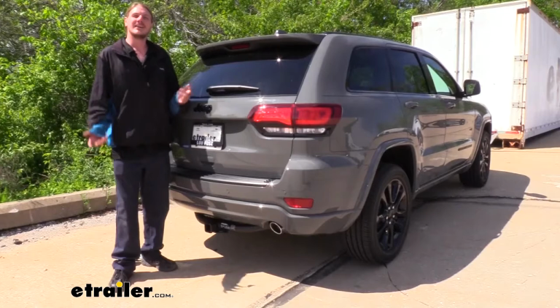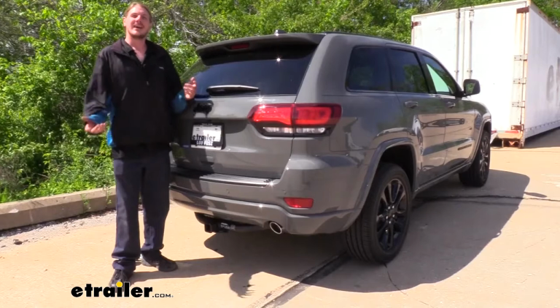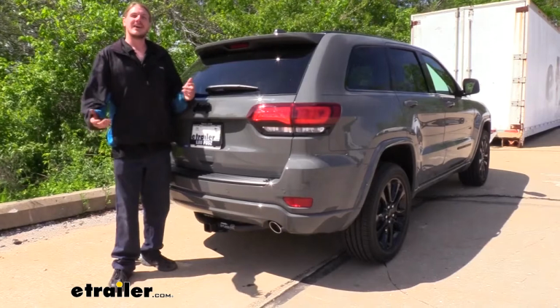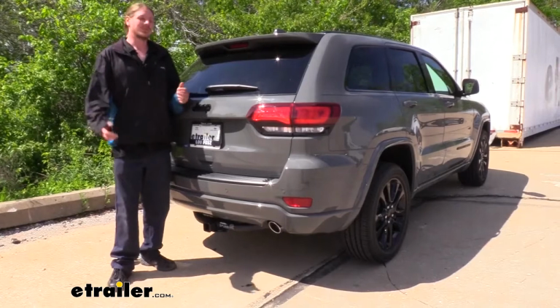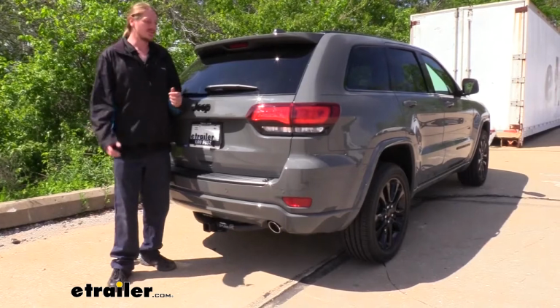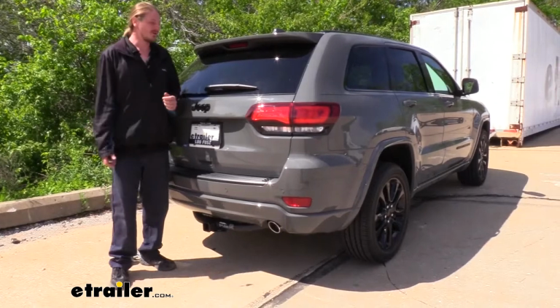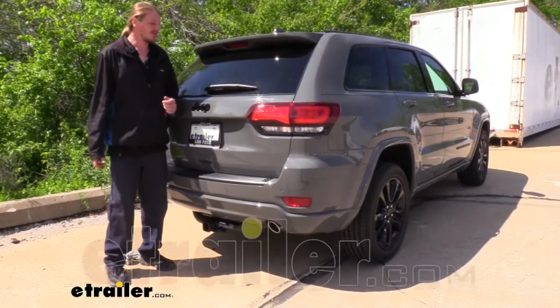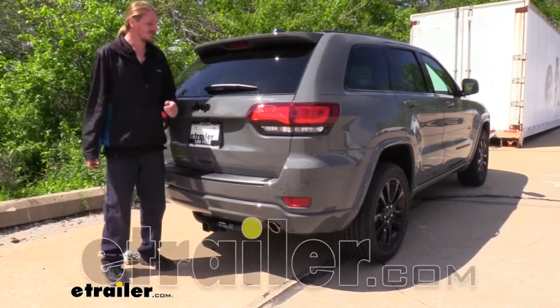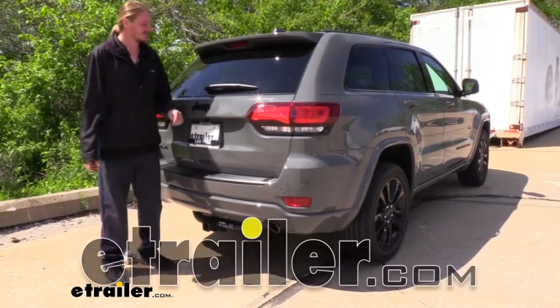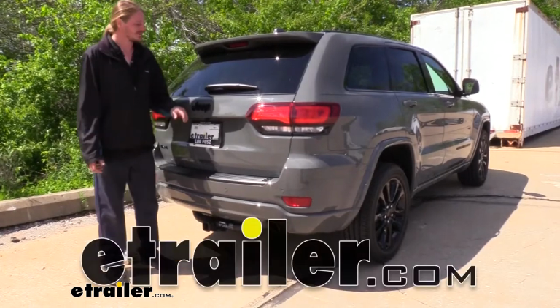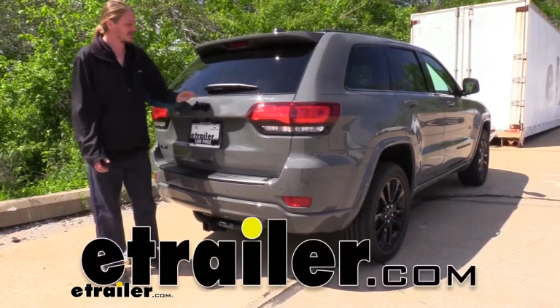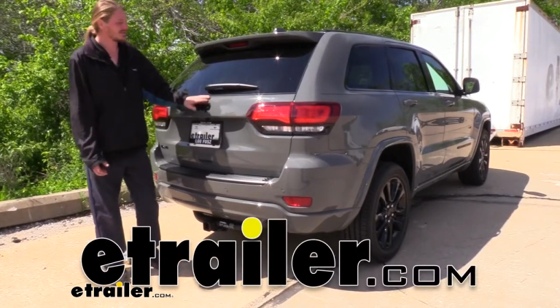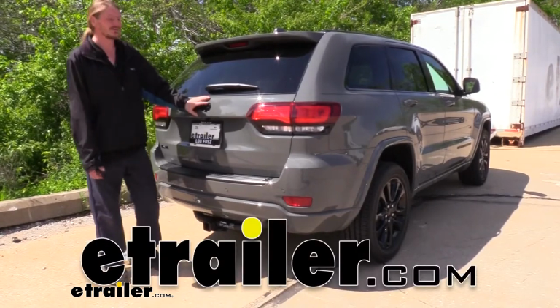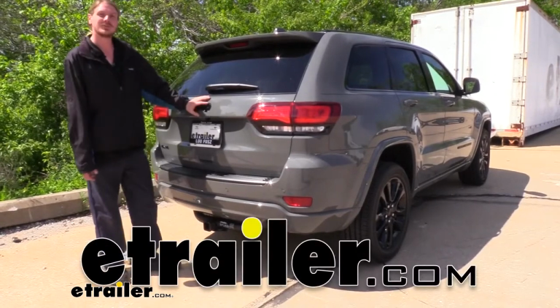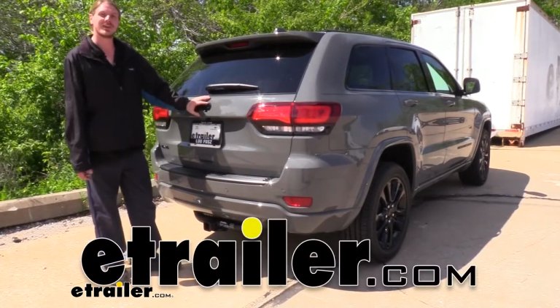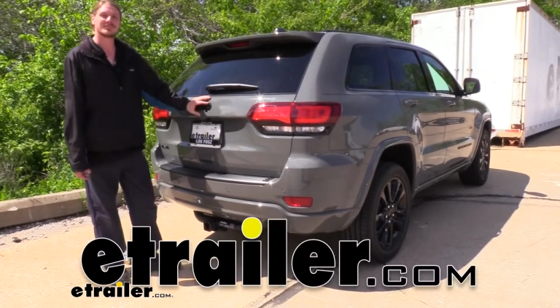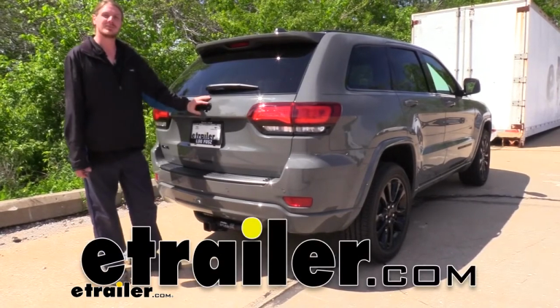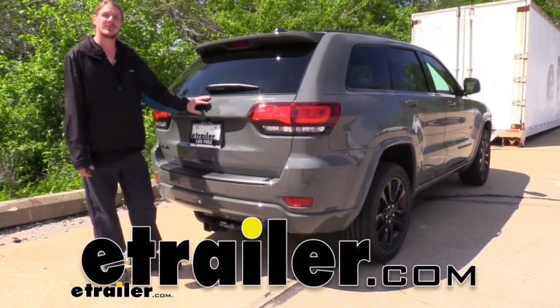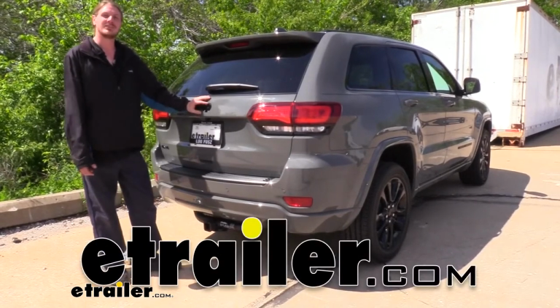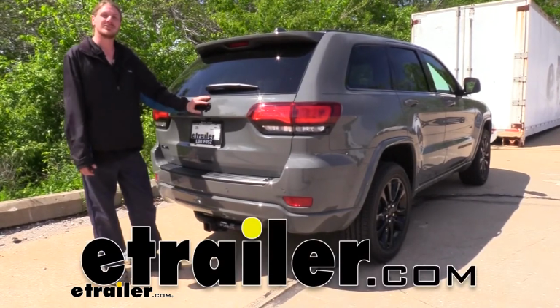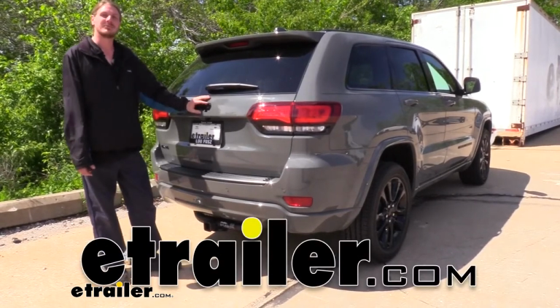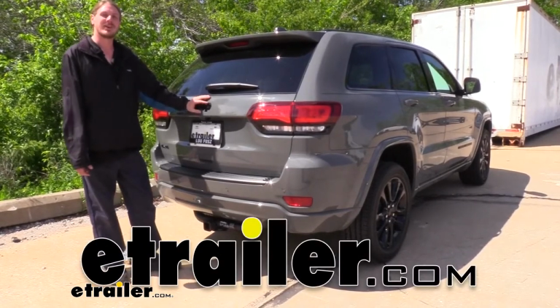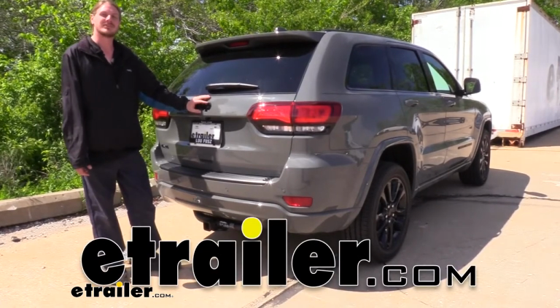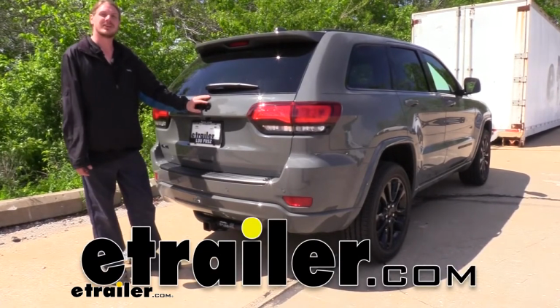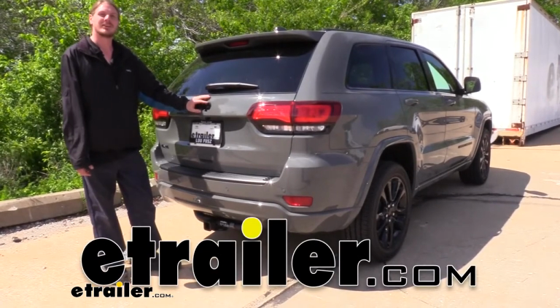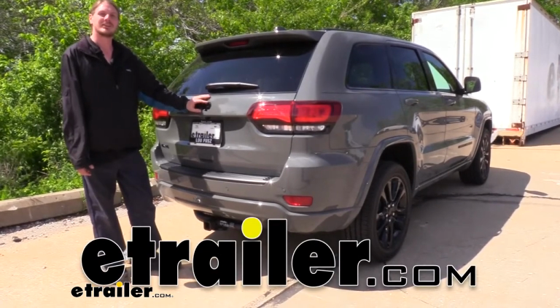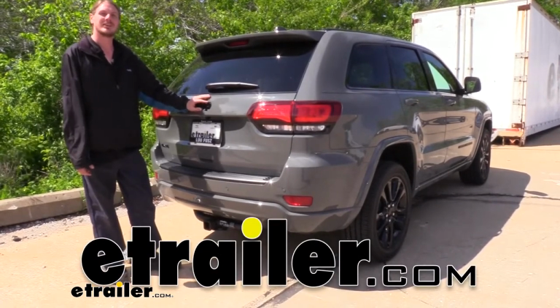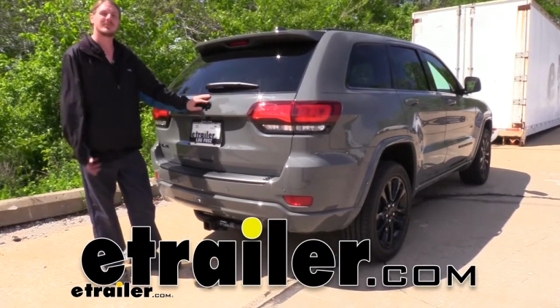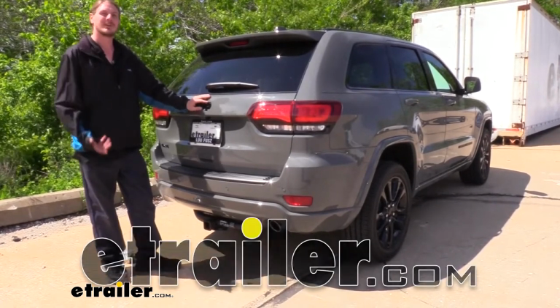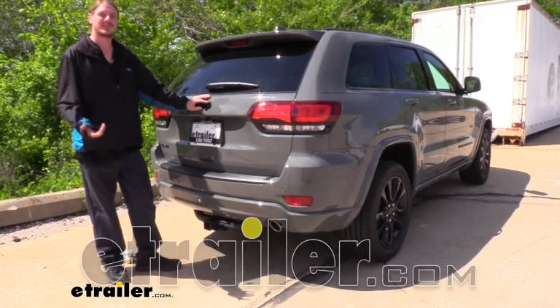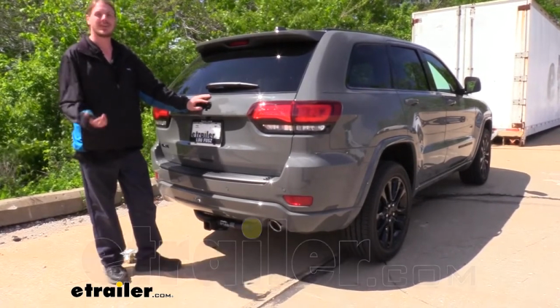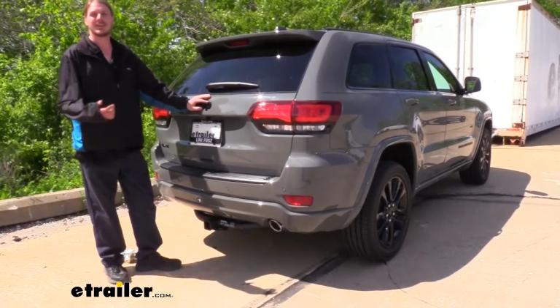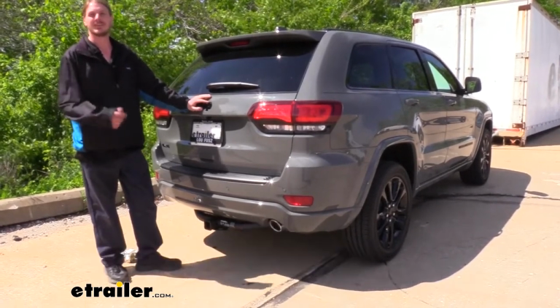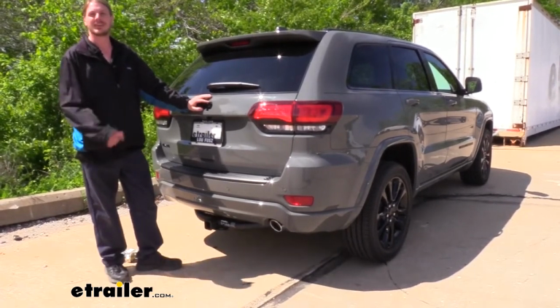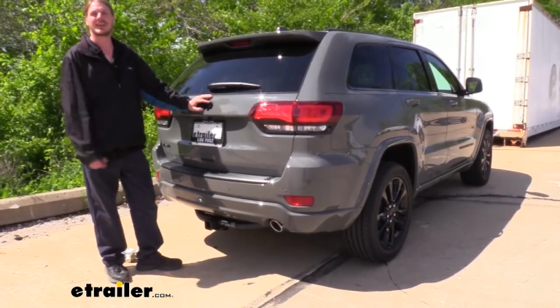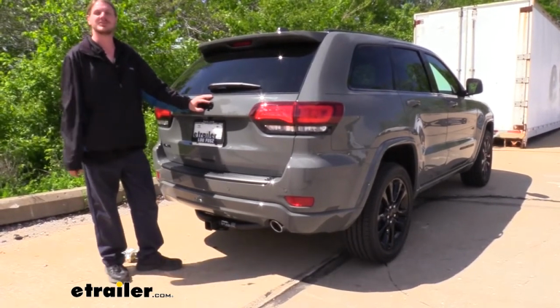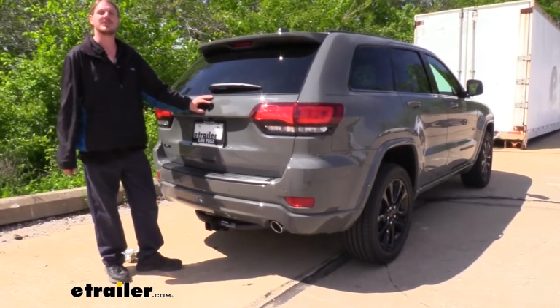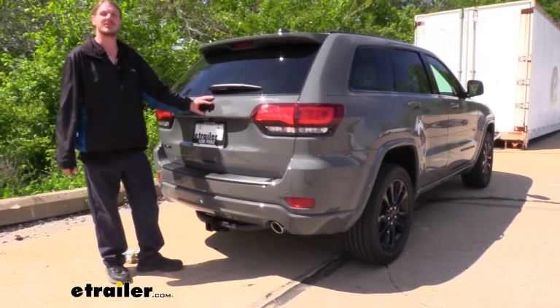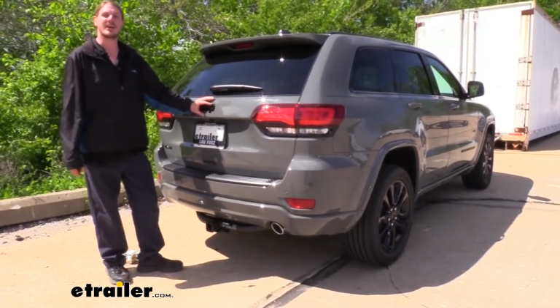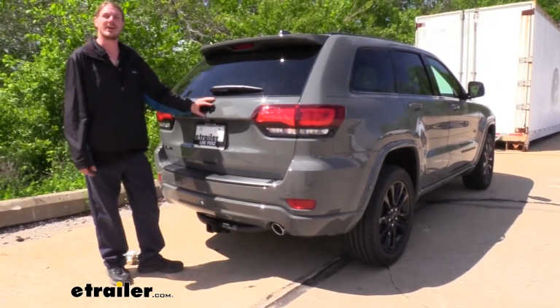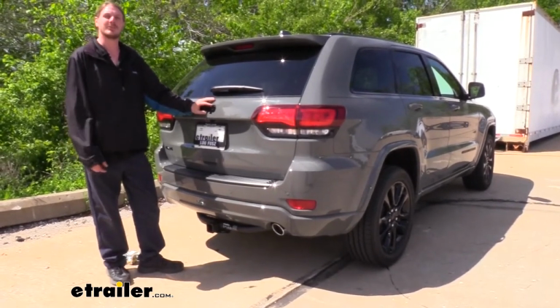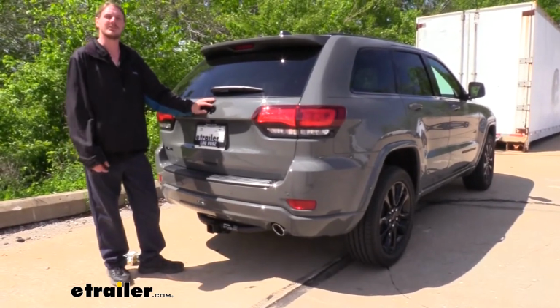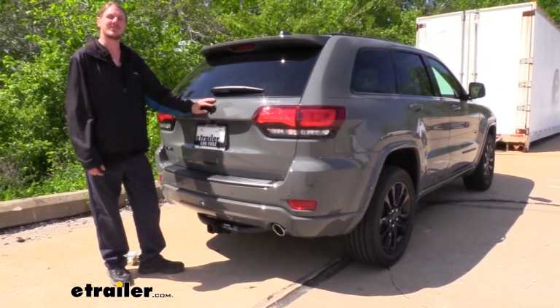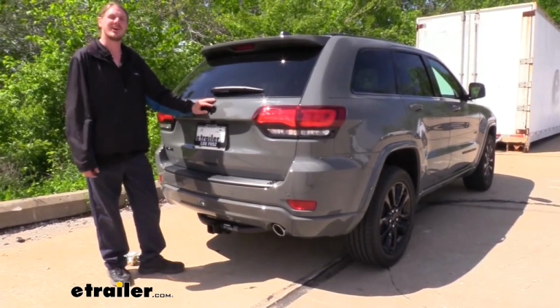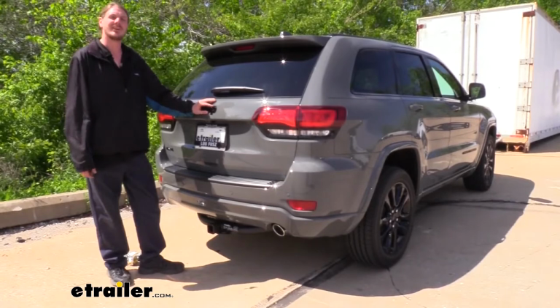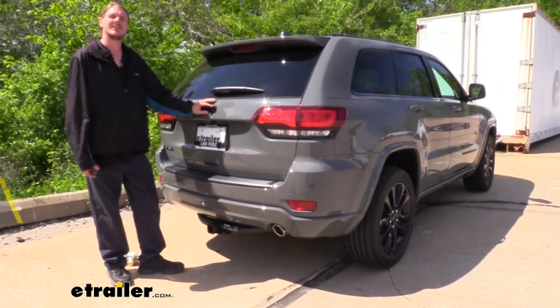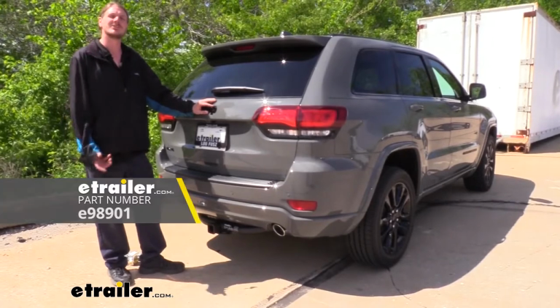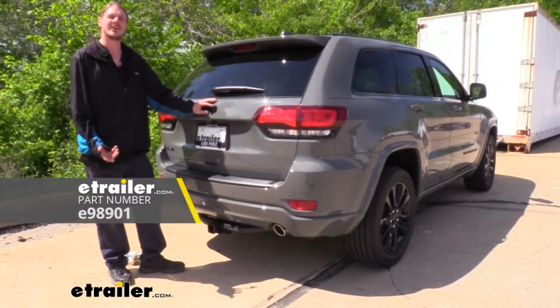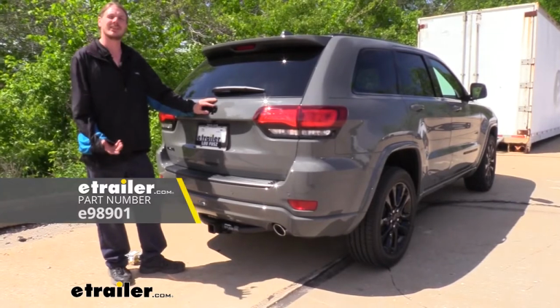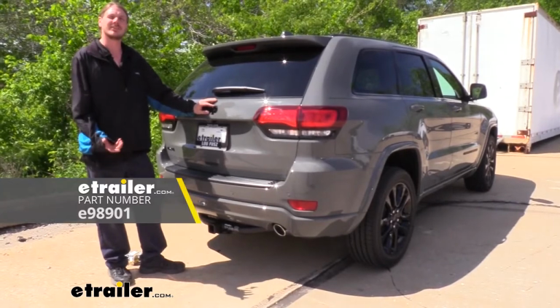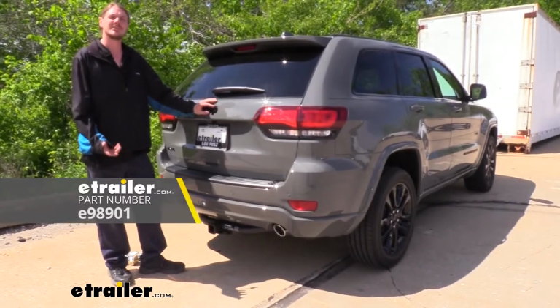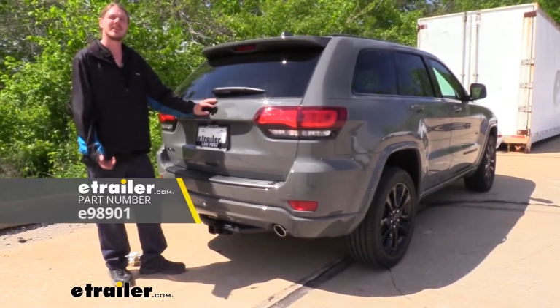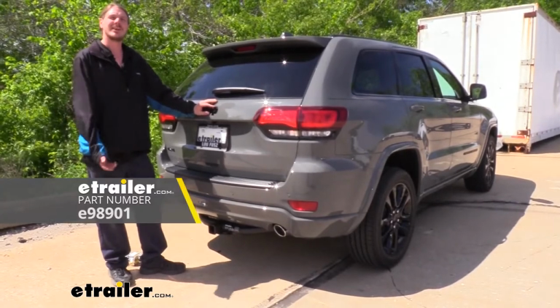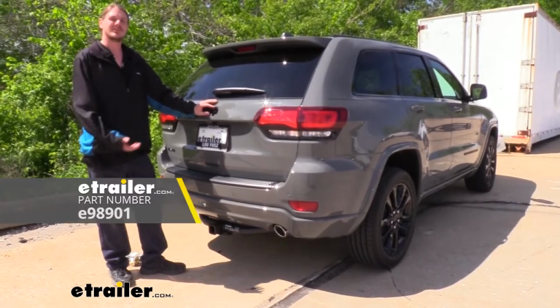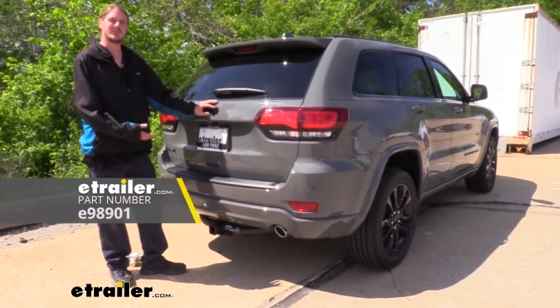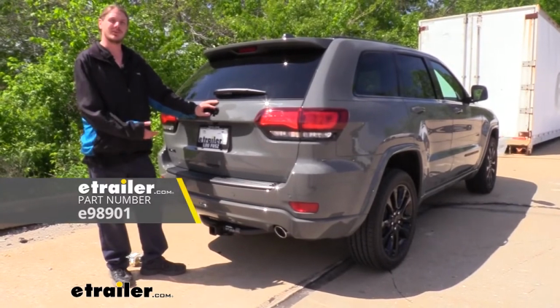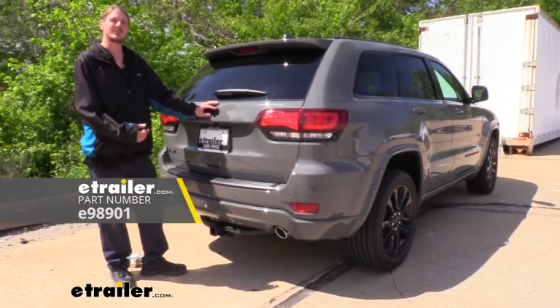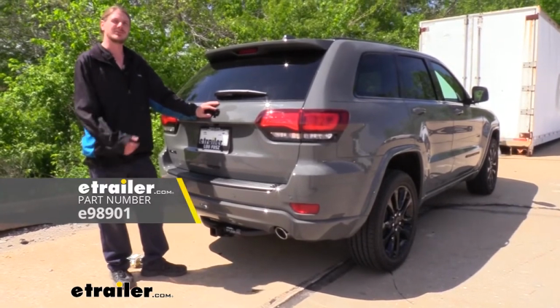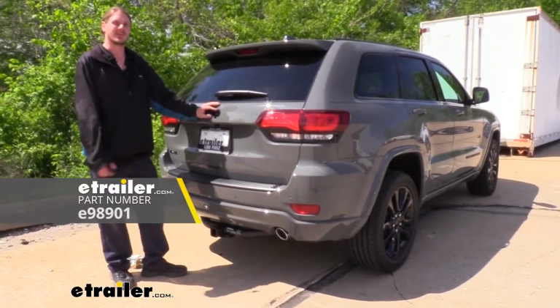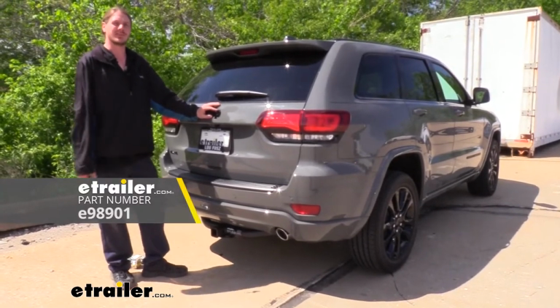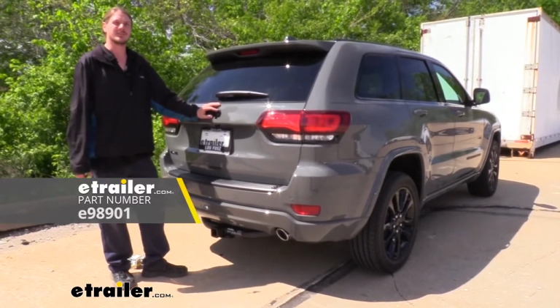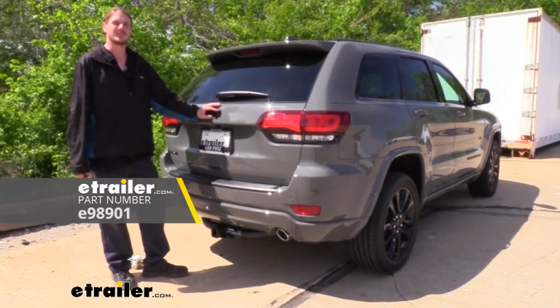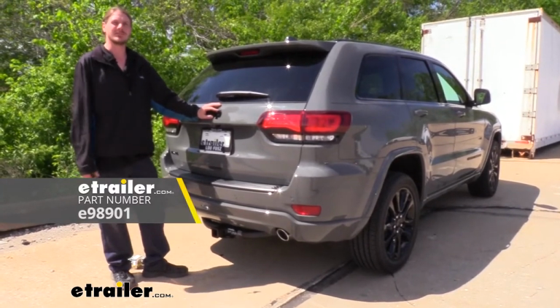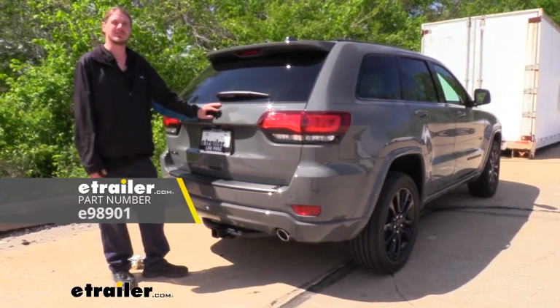Hi there Jeep owners, today on your 2020 Jeep Grand Cherokee we're going to be taking a look at and showing you how to install E-Trailer's 2-inch trailer hitch receiver.